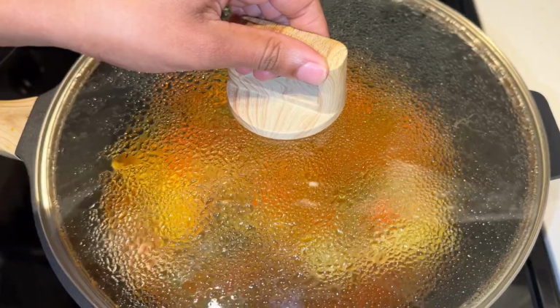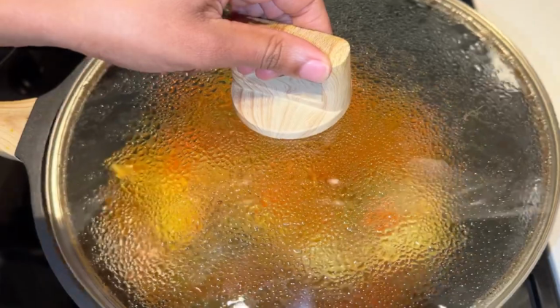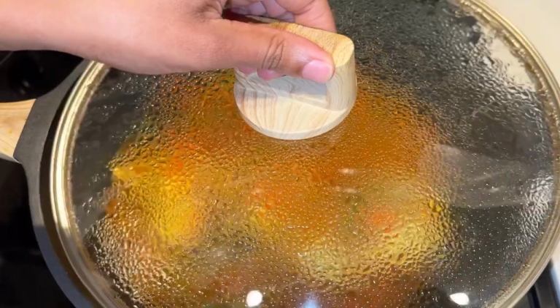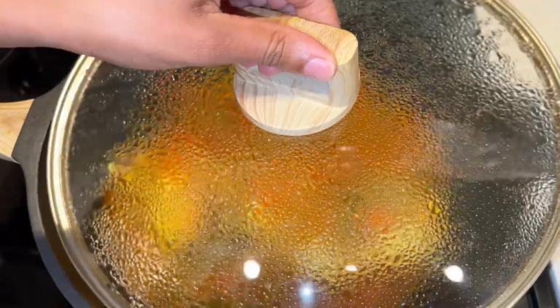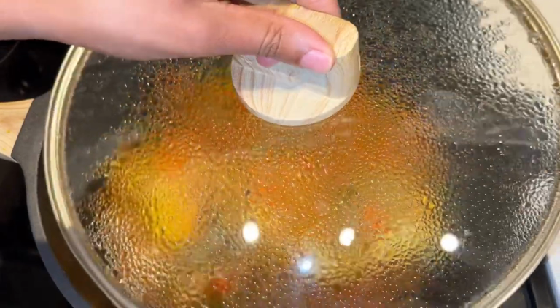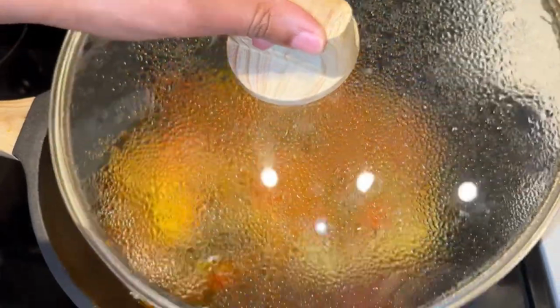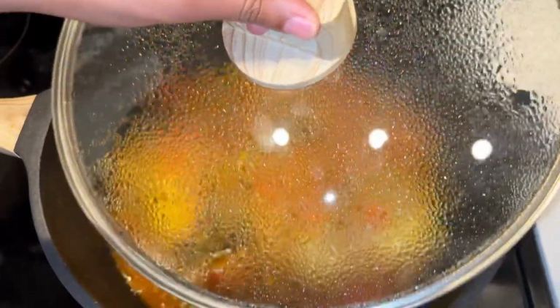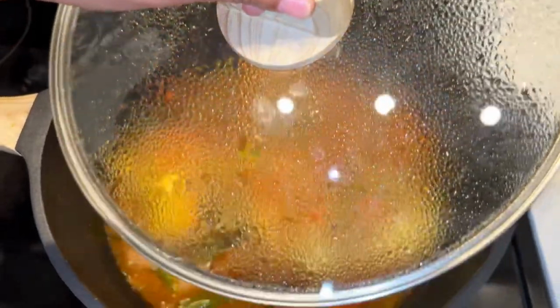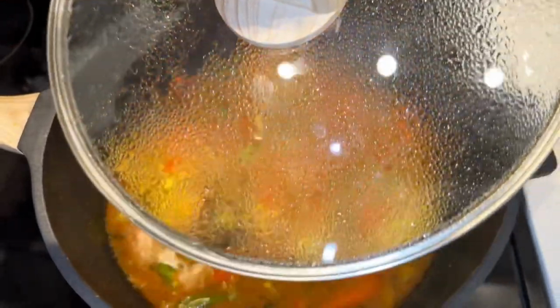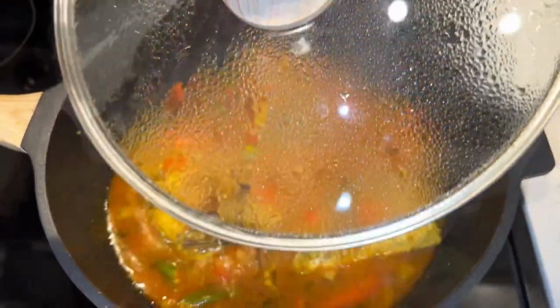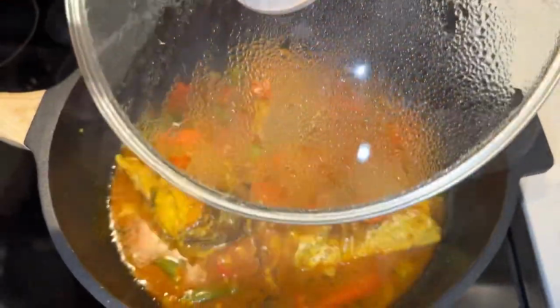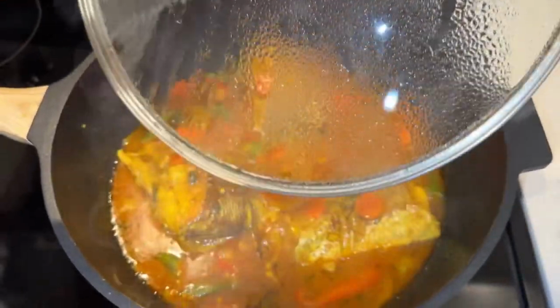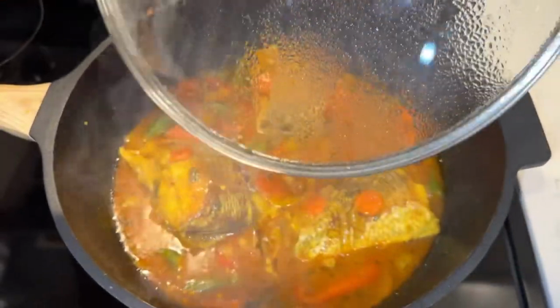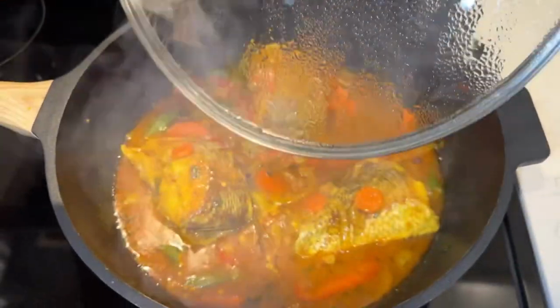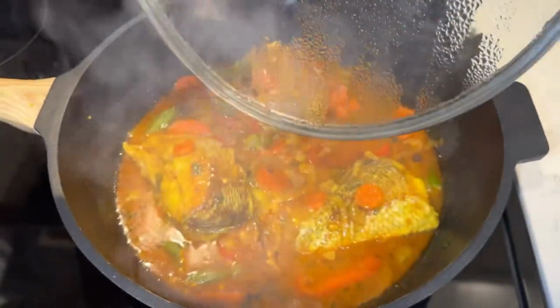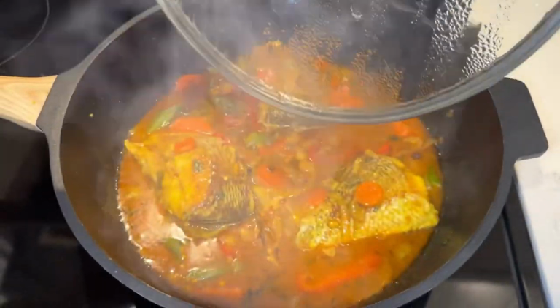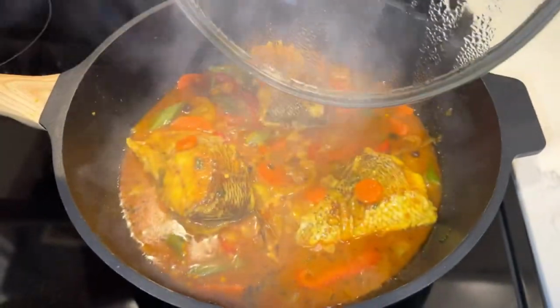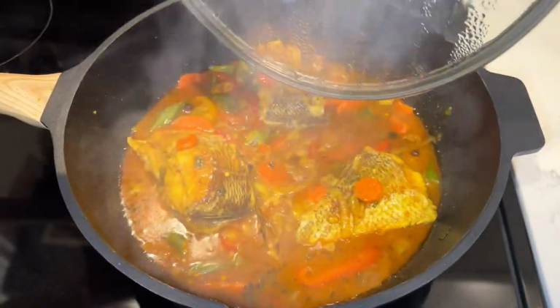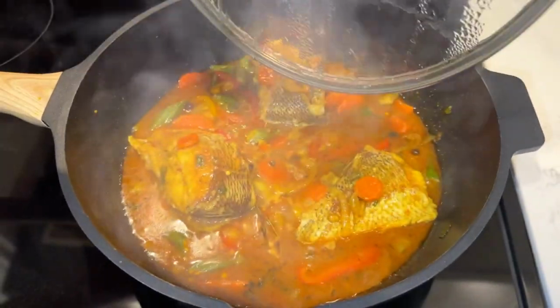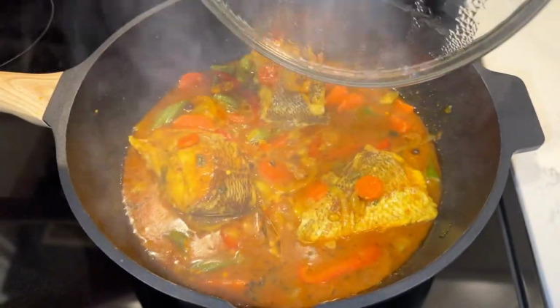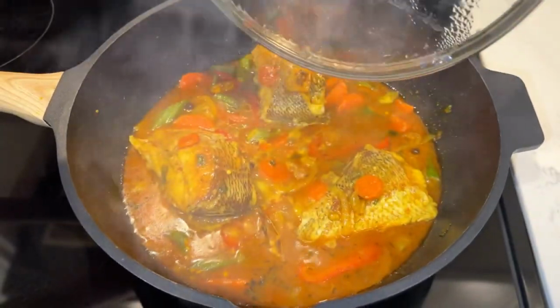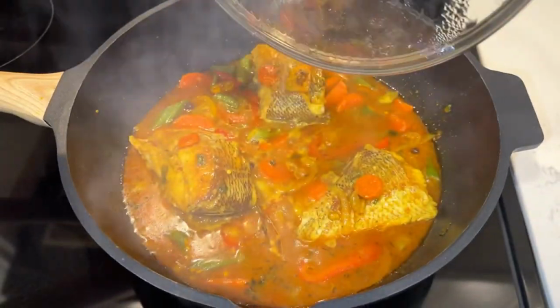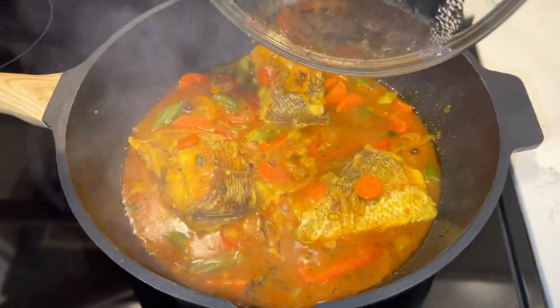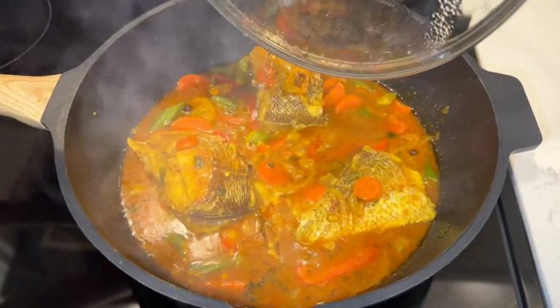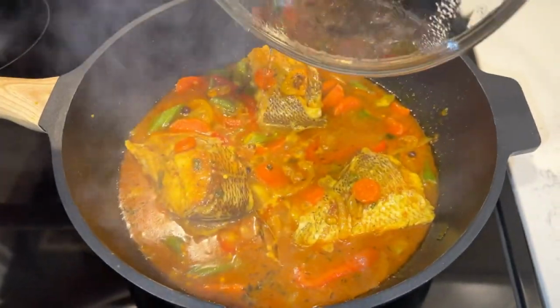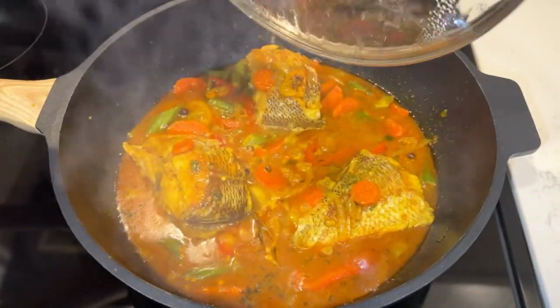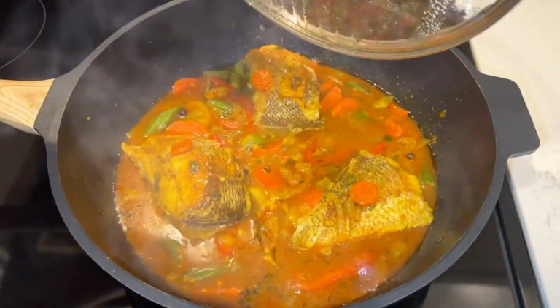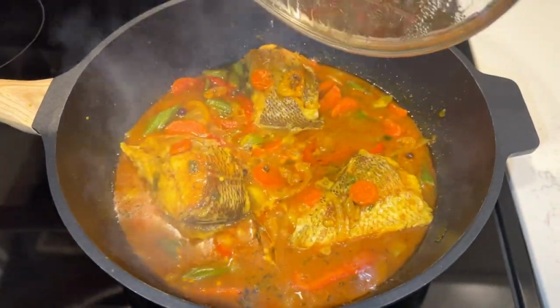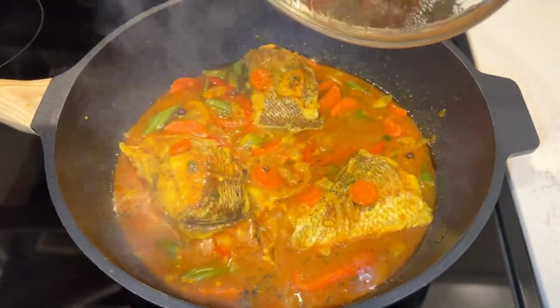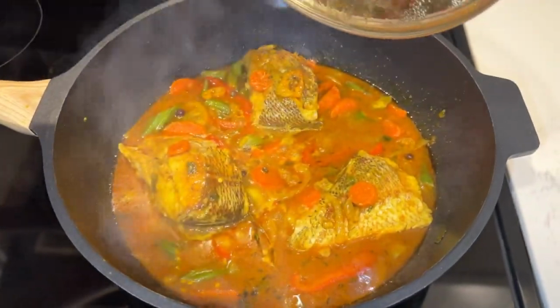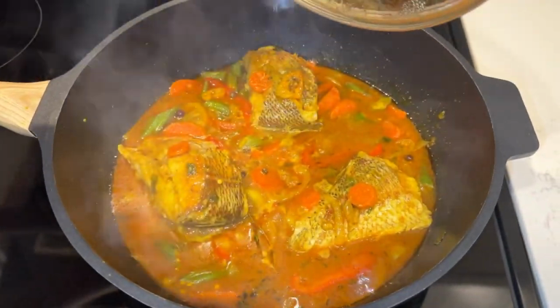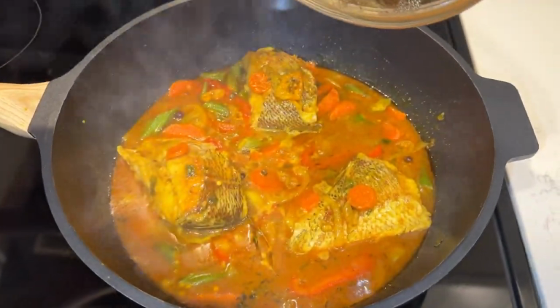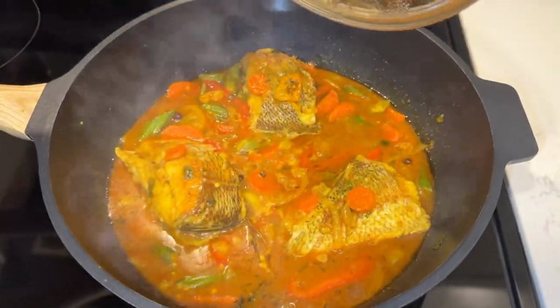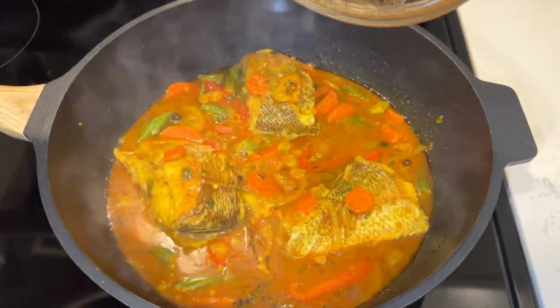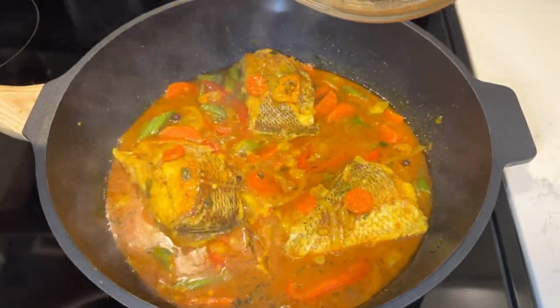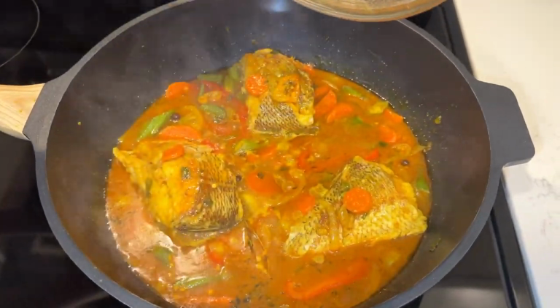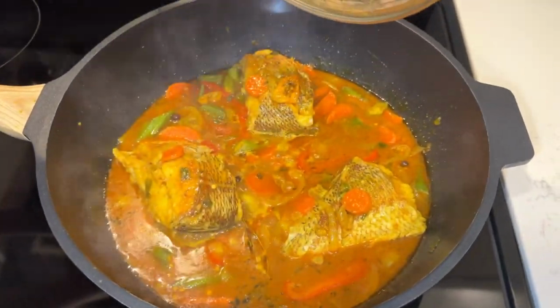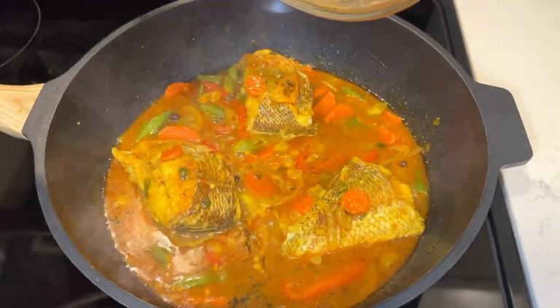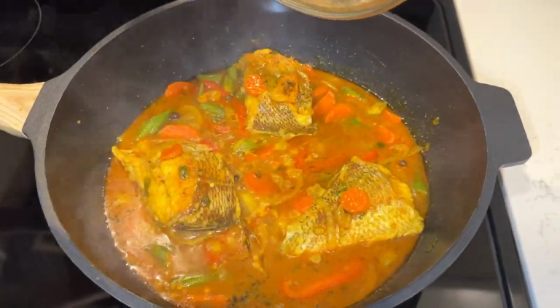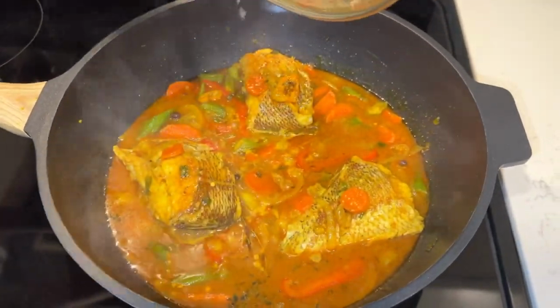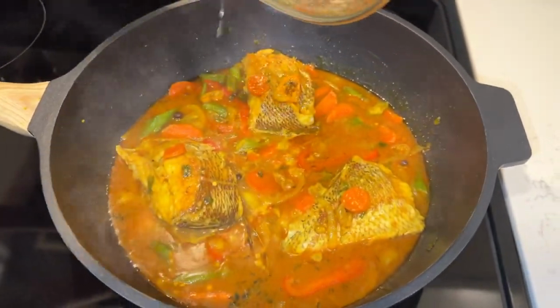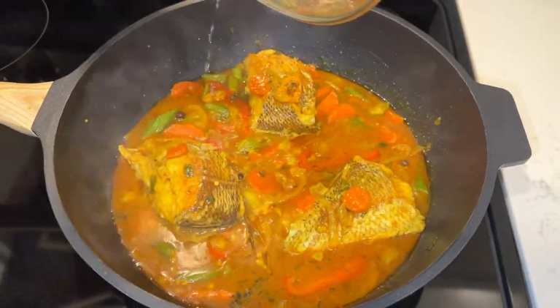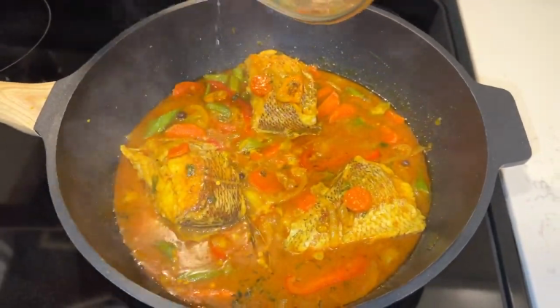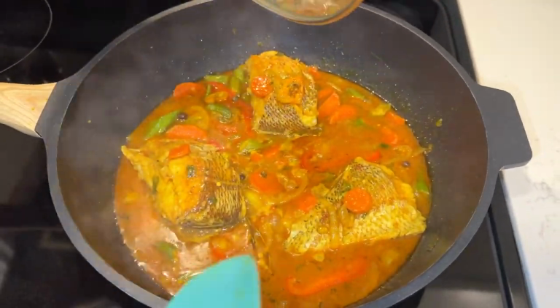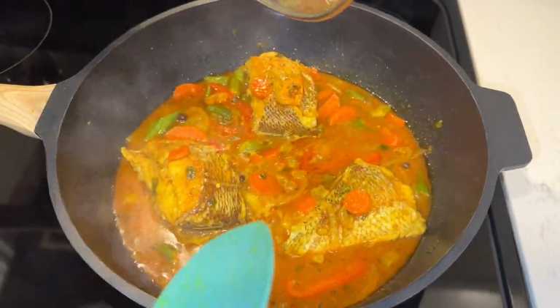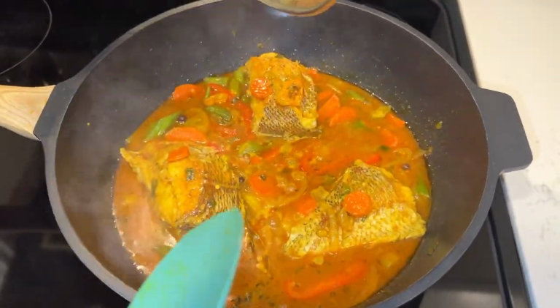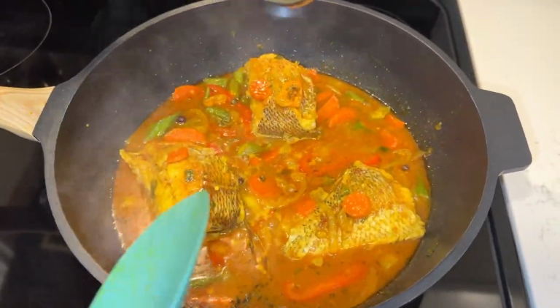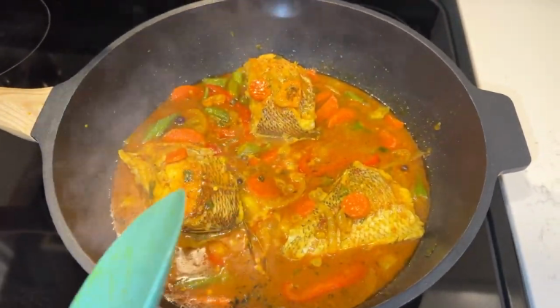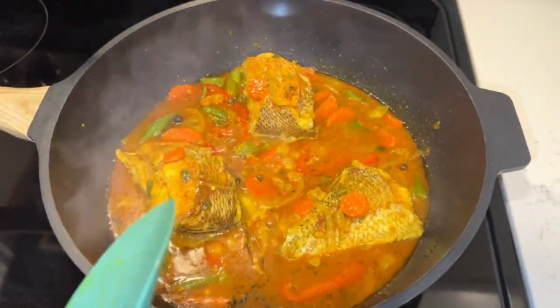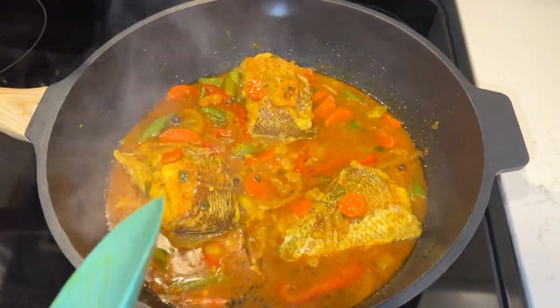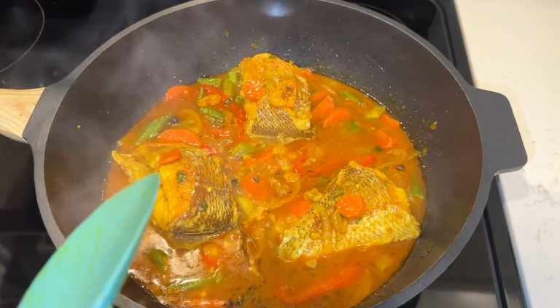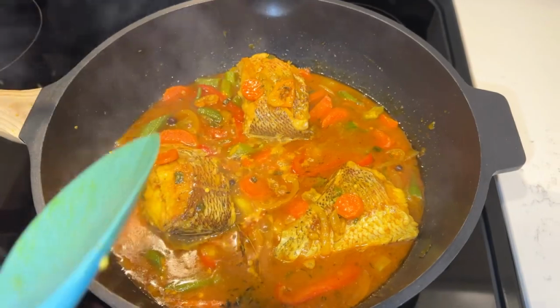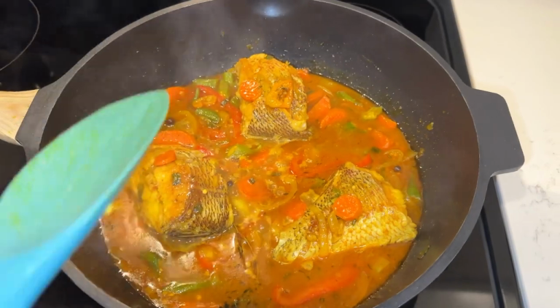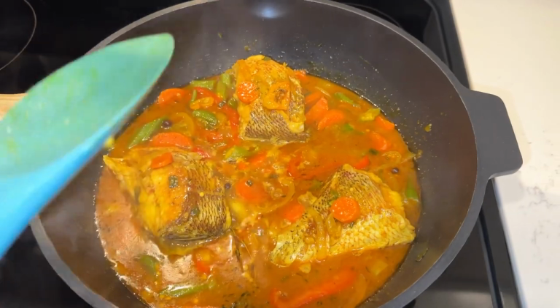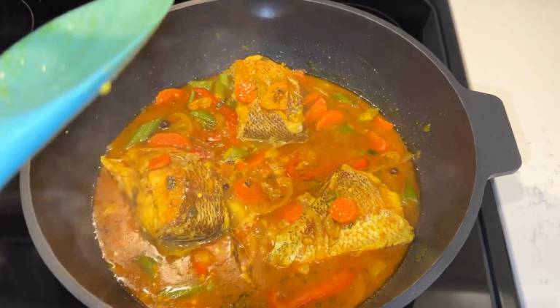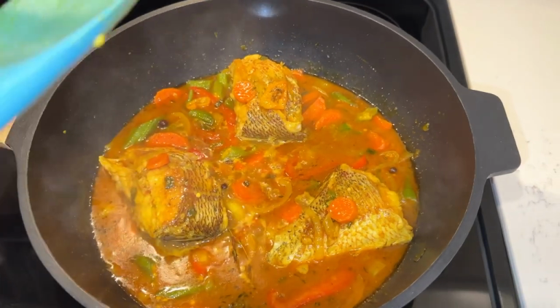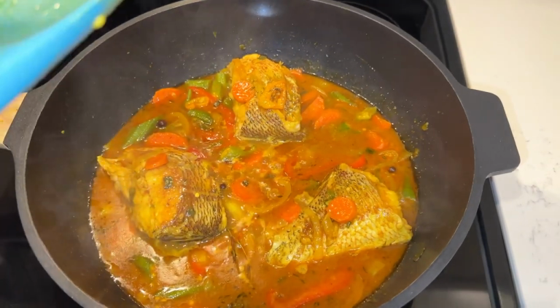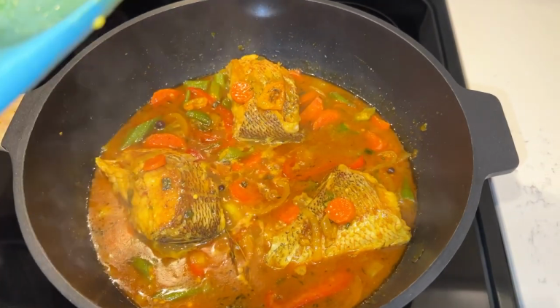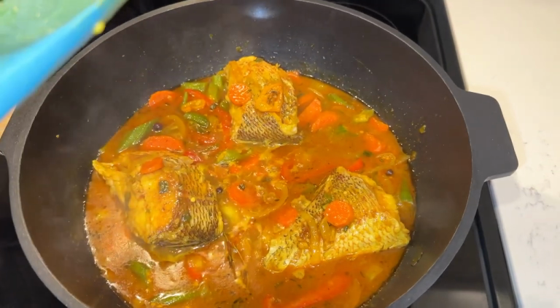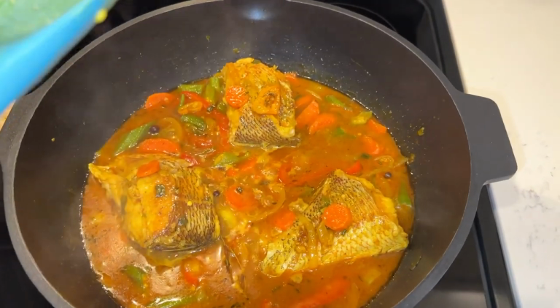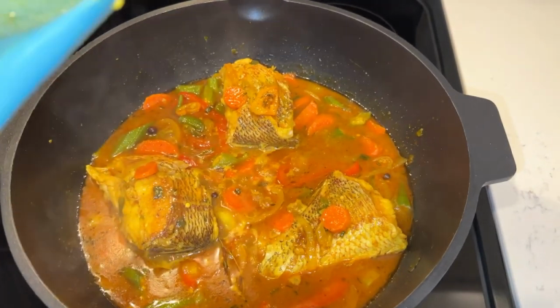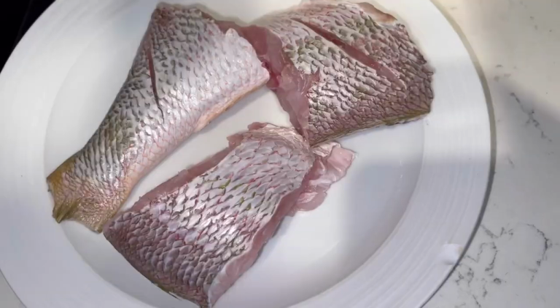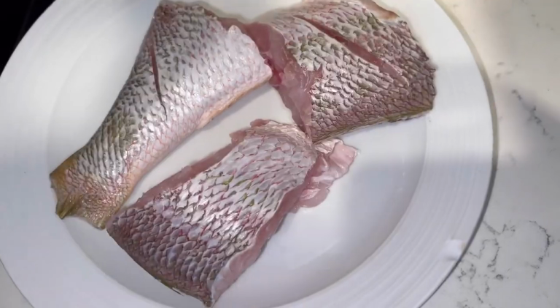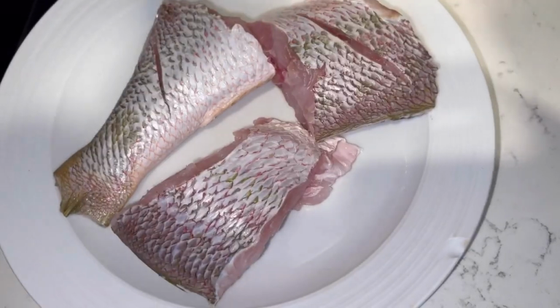Hello guys, welcome back to Fifi's World where cooking becomes easy. In today's video I'm going to show you how to make curry fish.